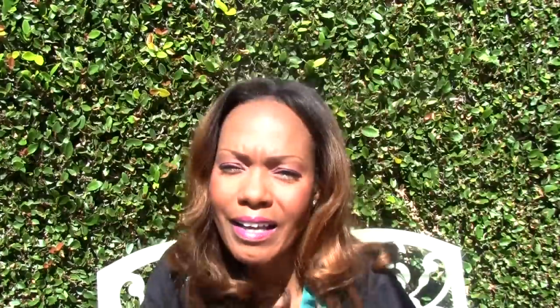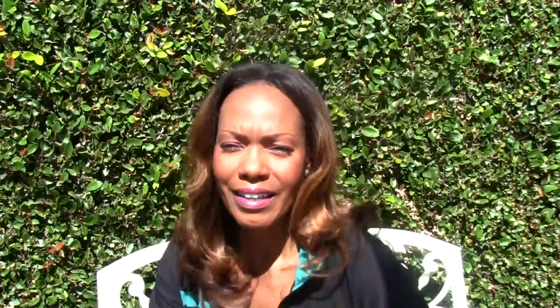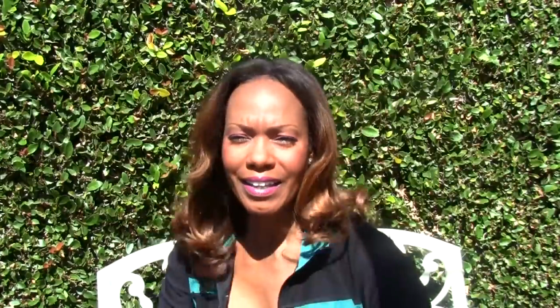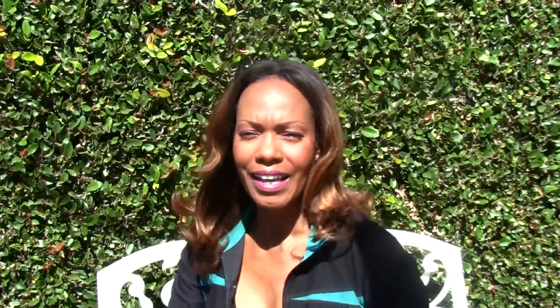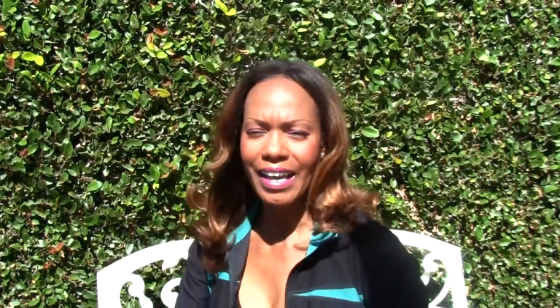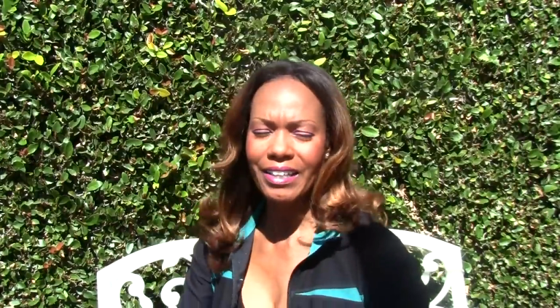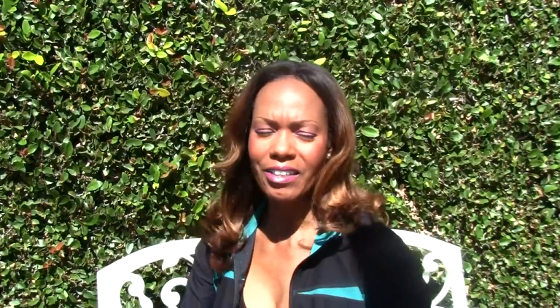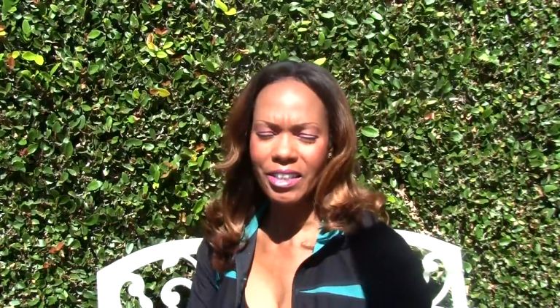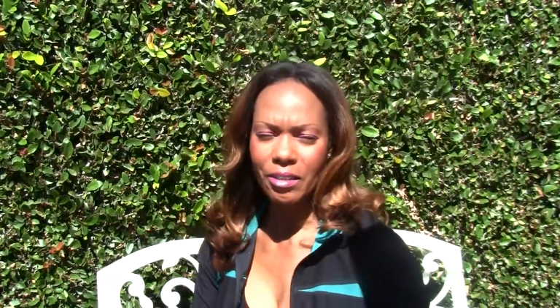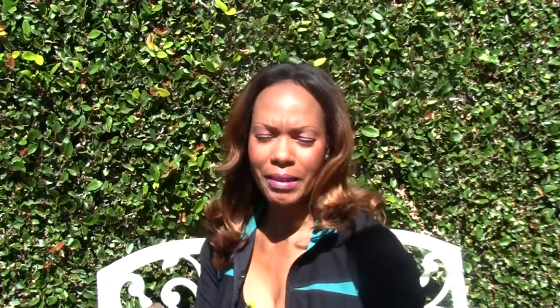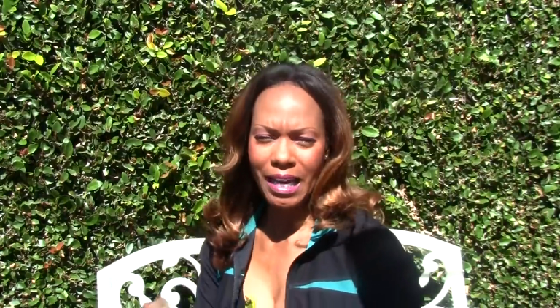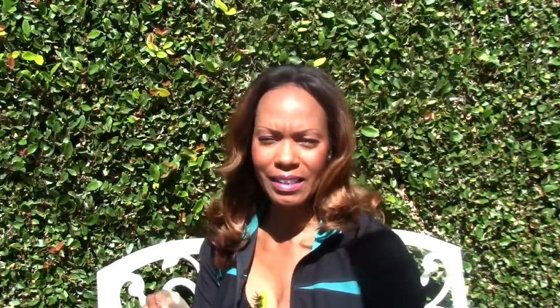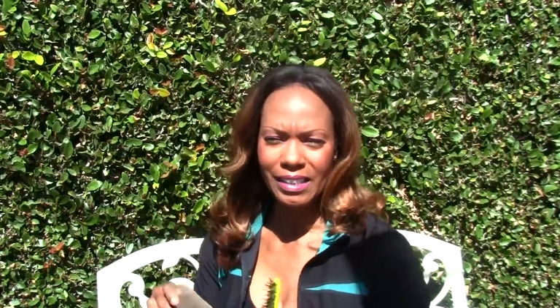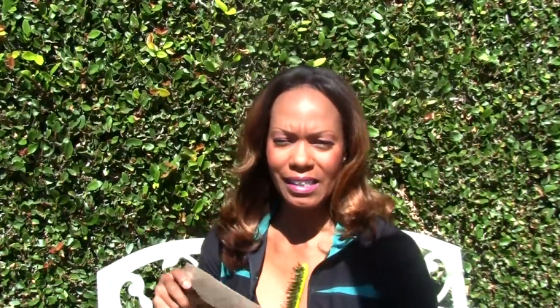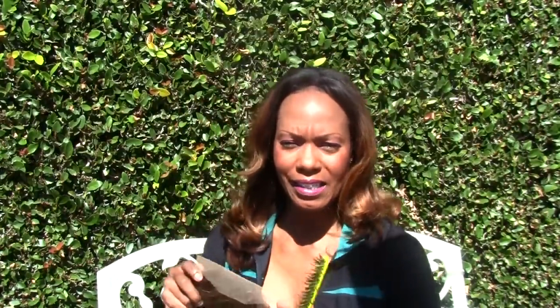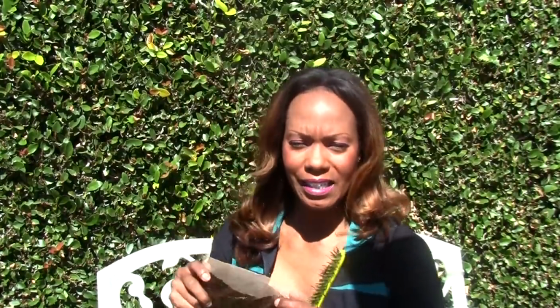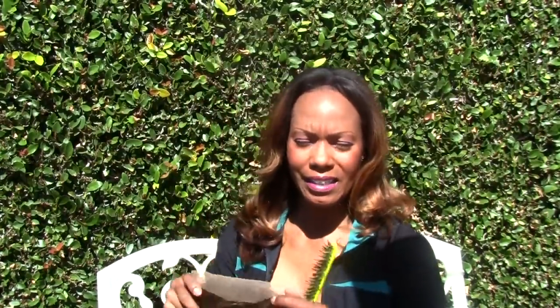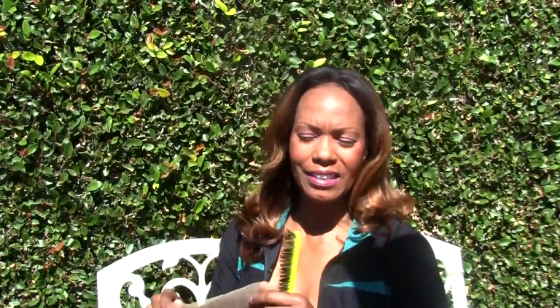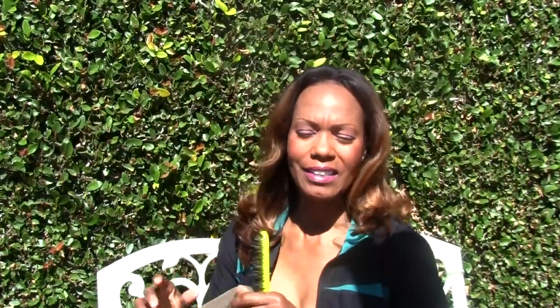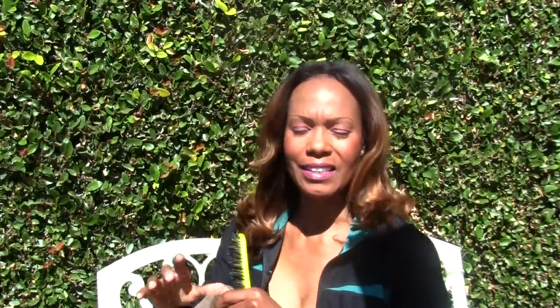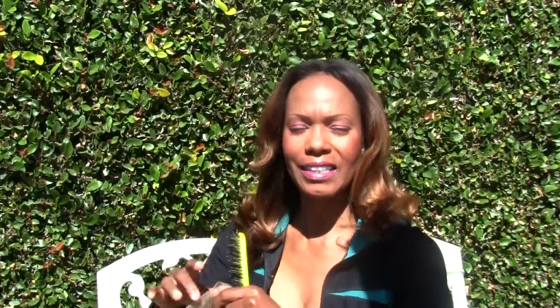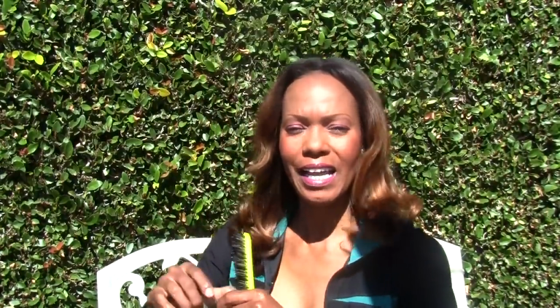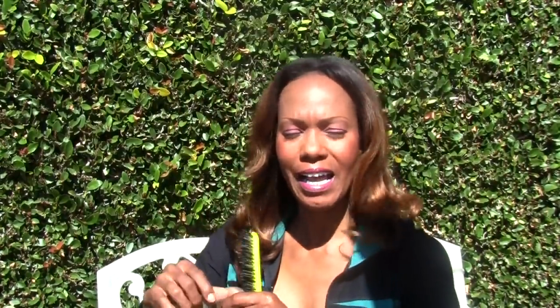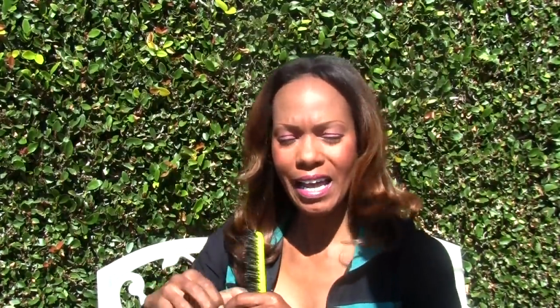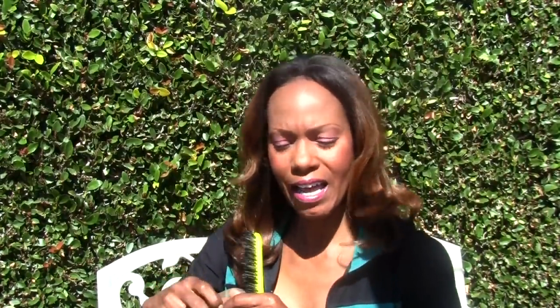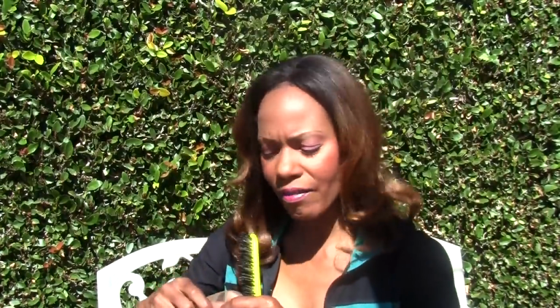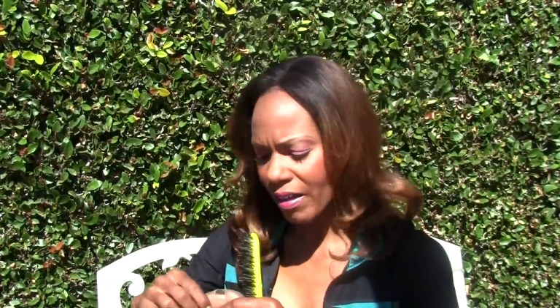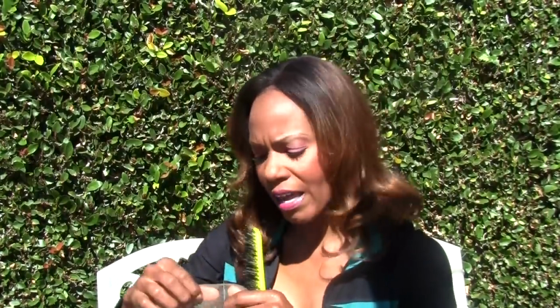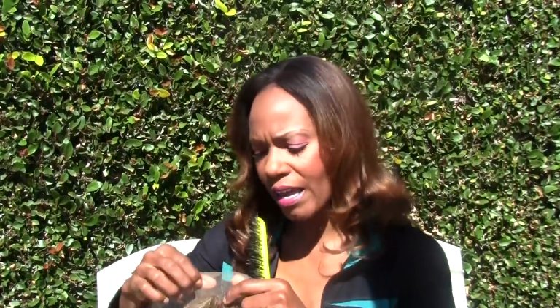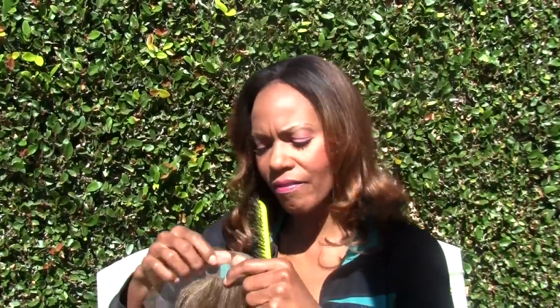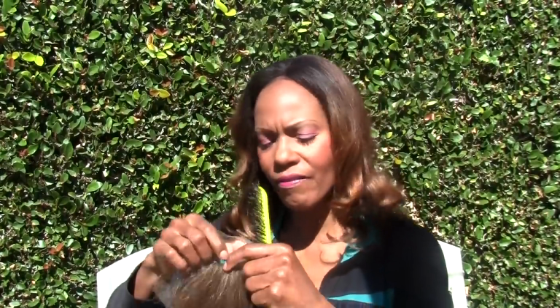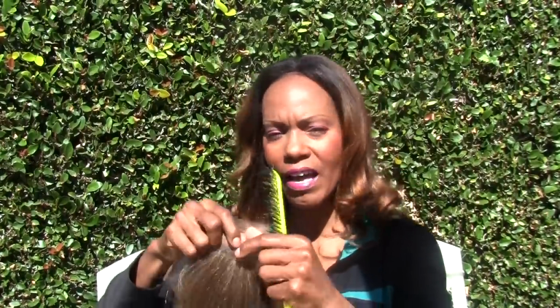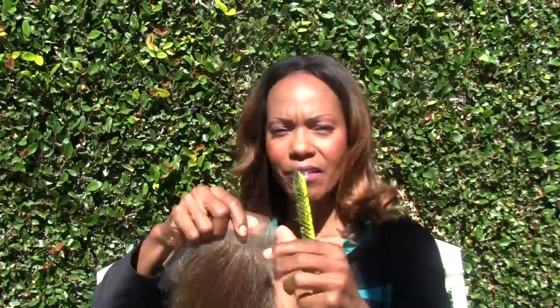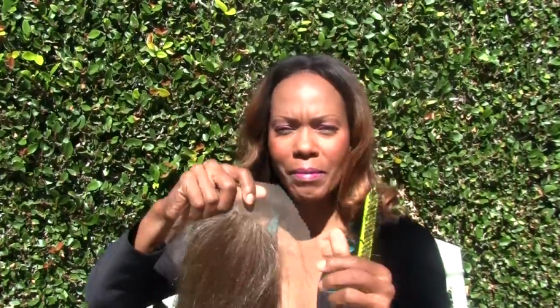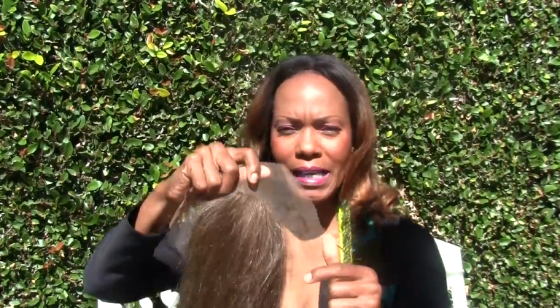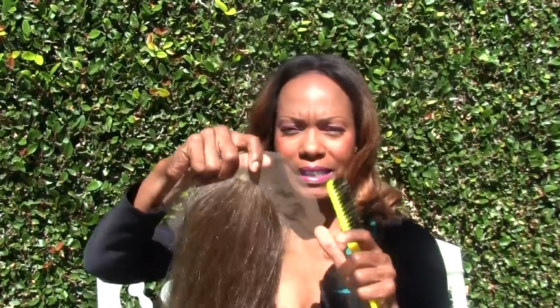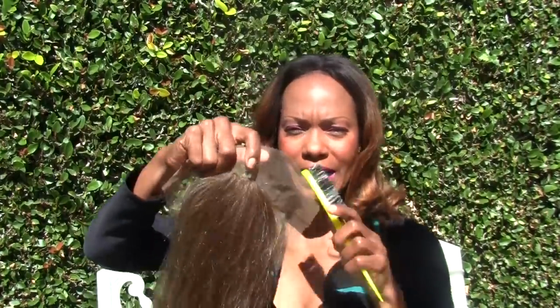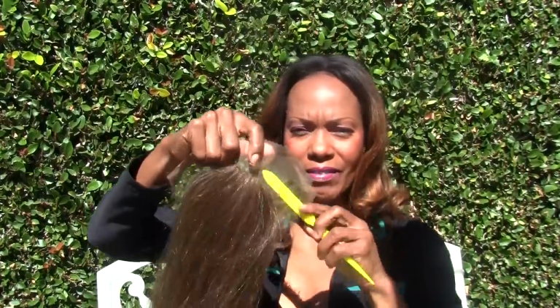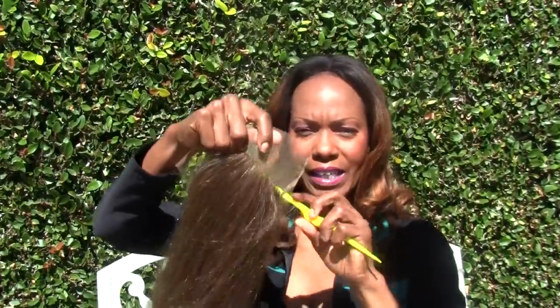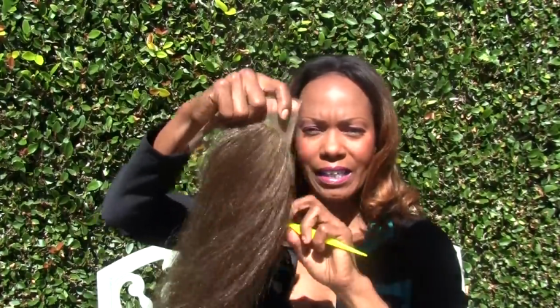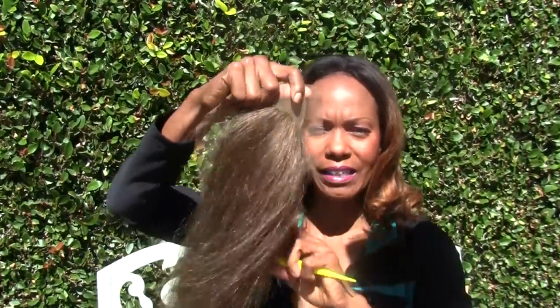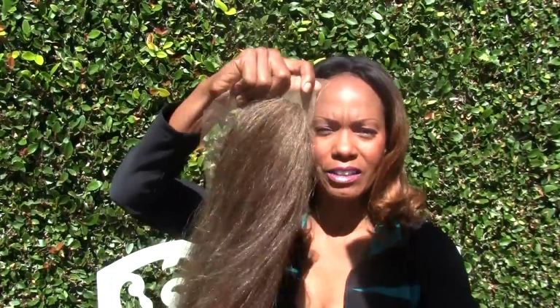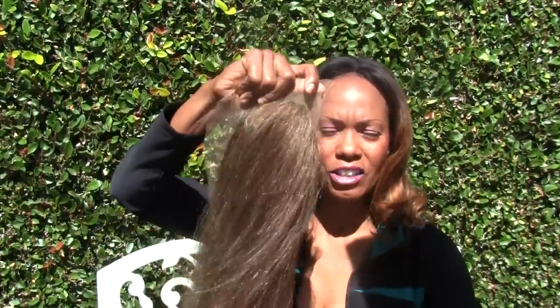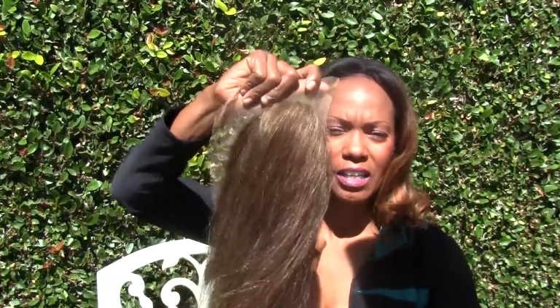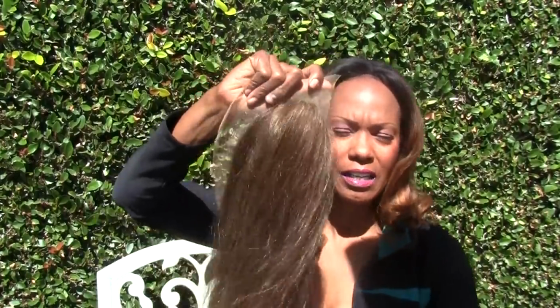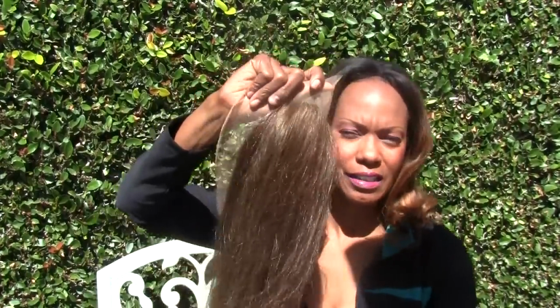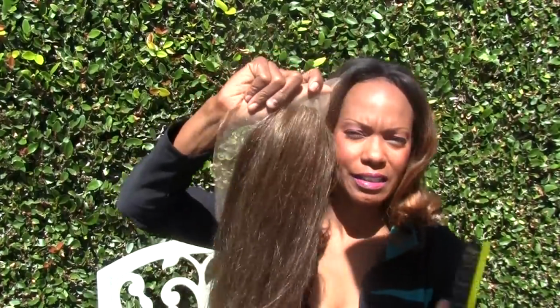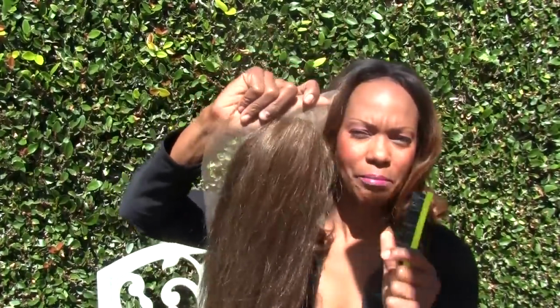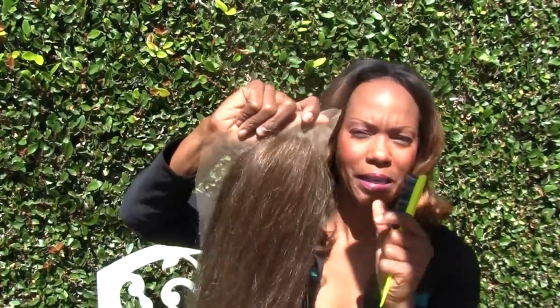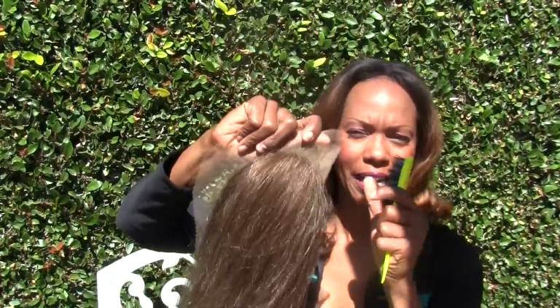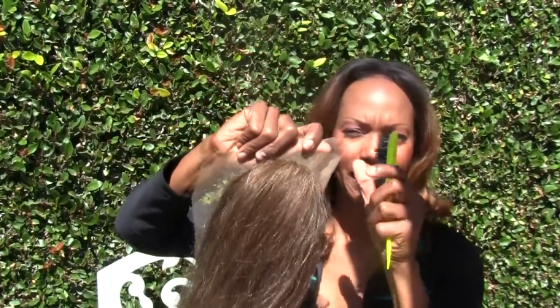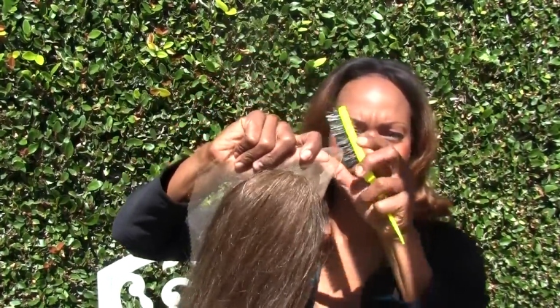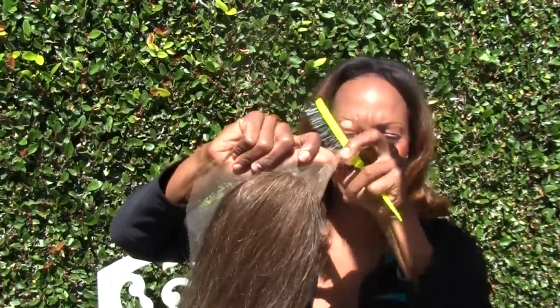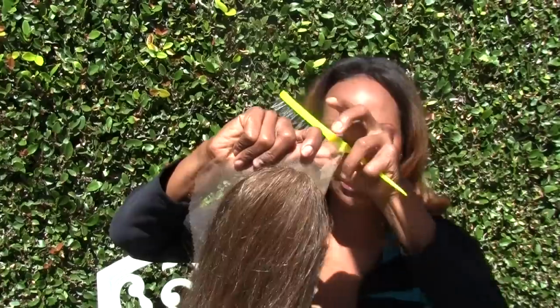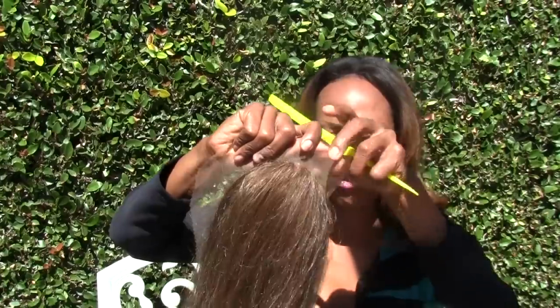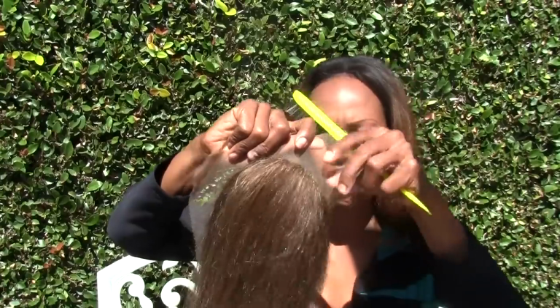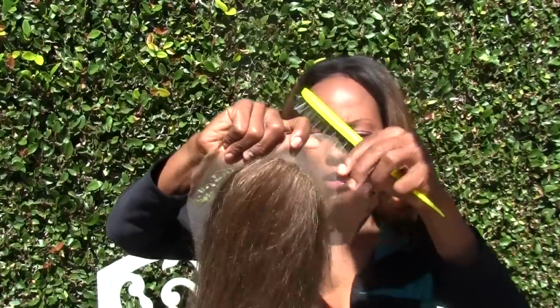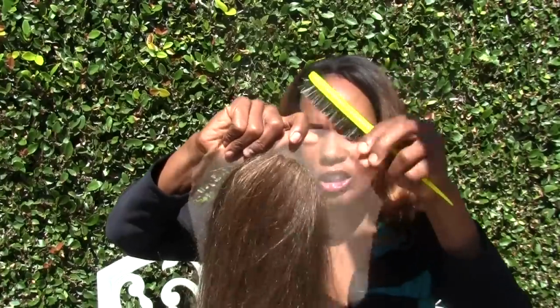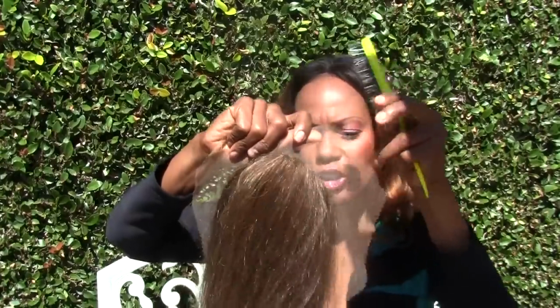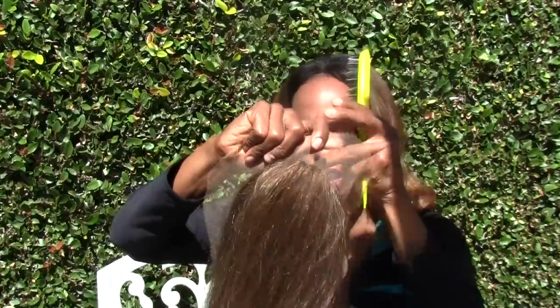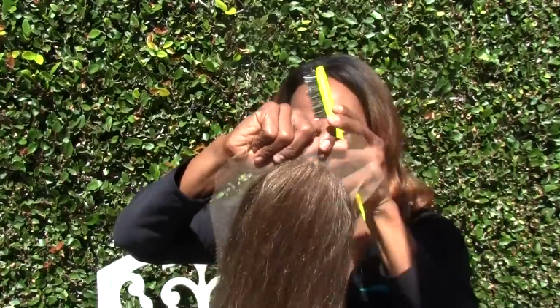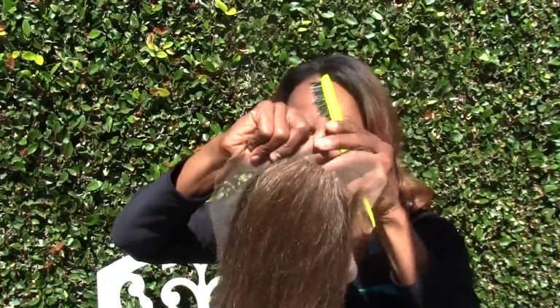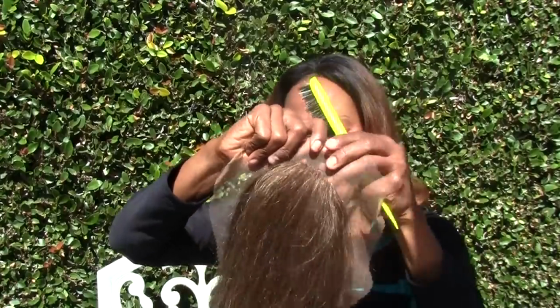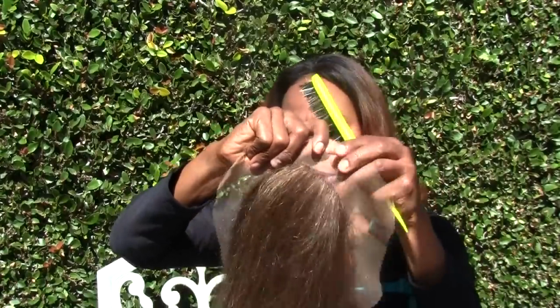Hey YouTube, Goddess Lily. Today I have a 5 by 7 inch custom-made lace front to show you.